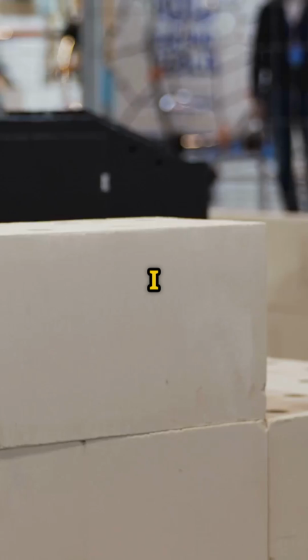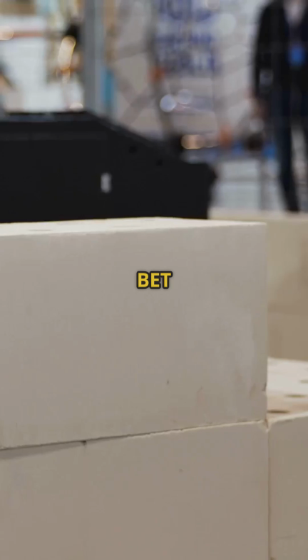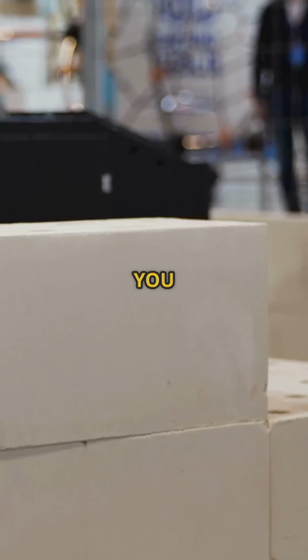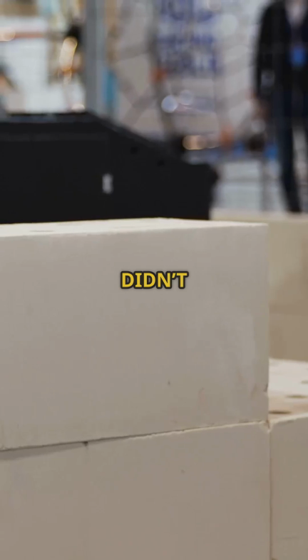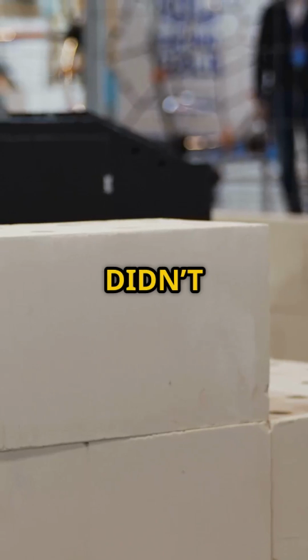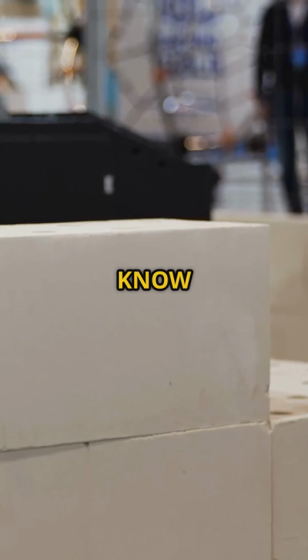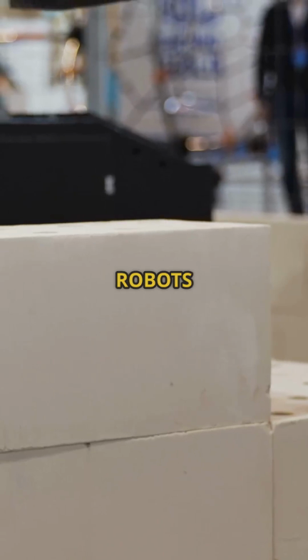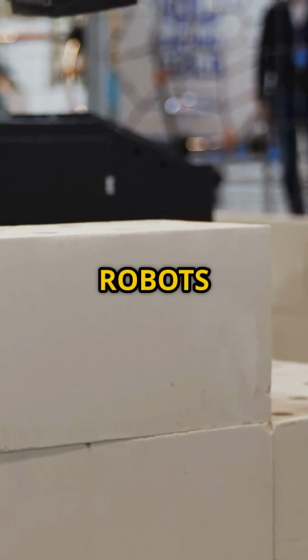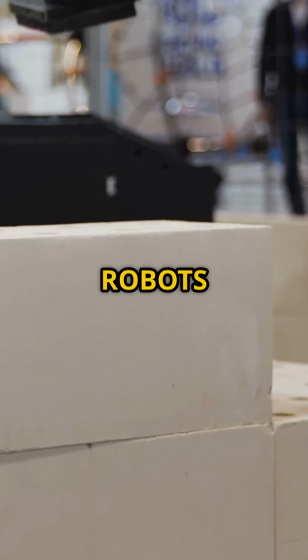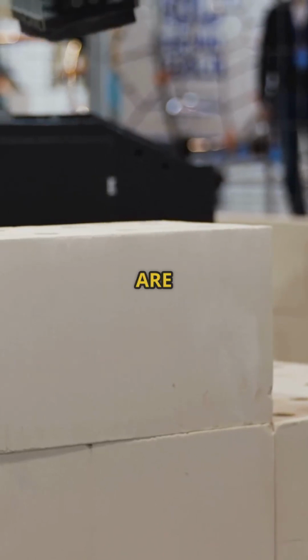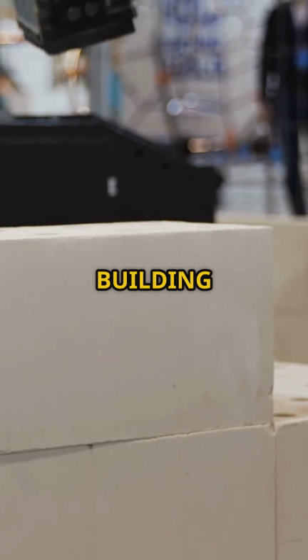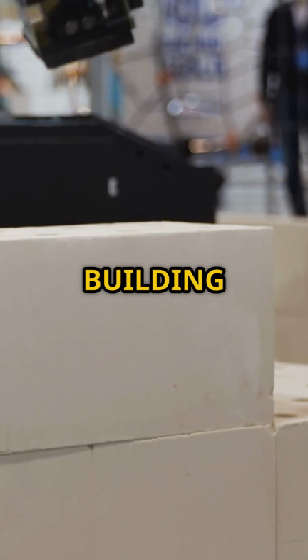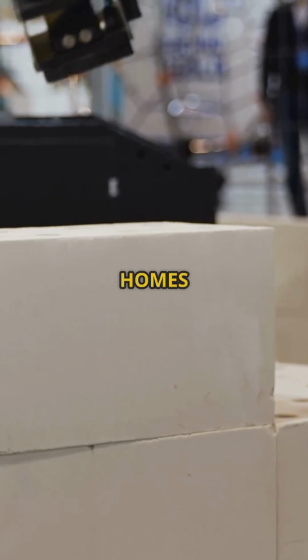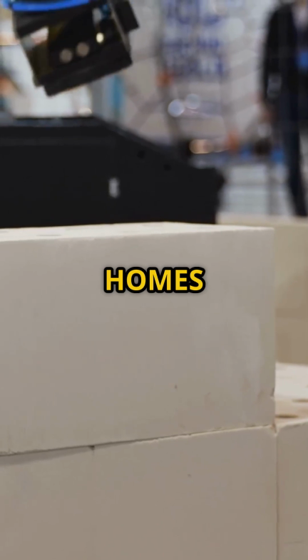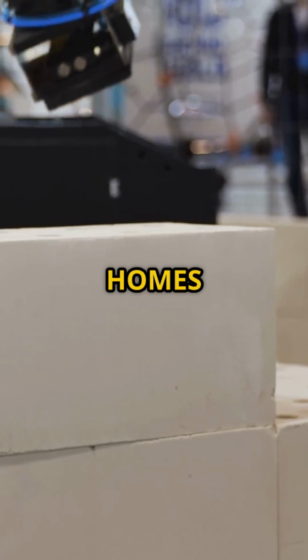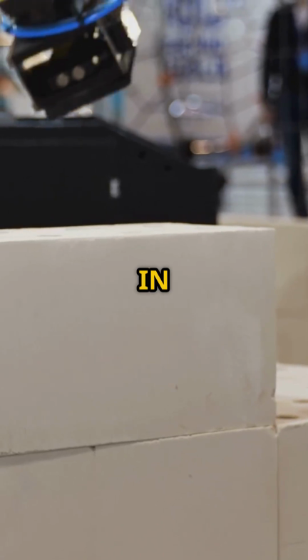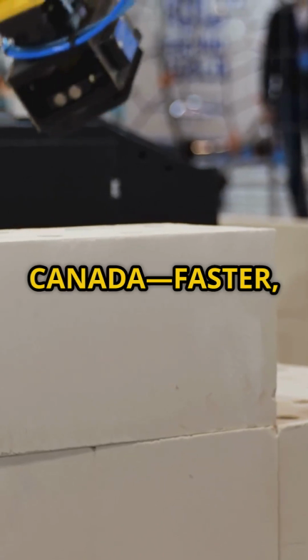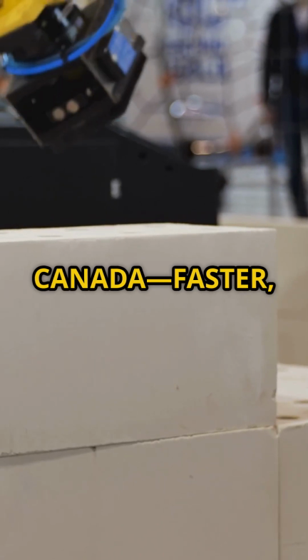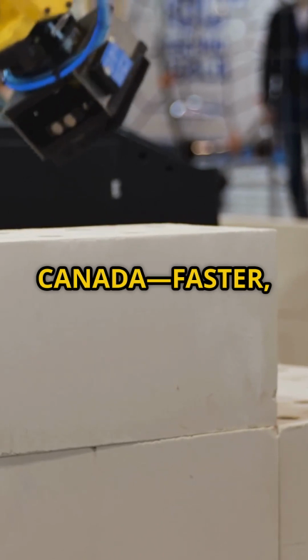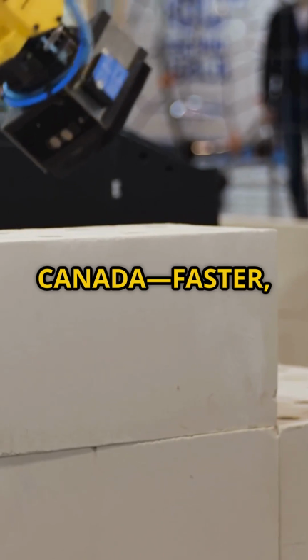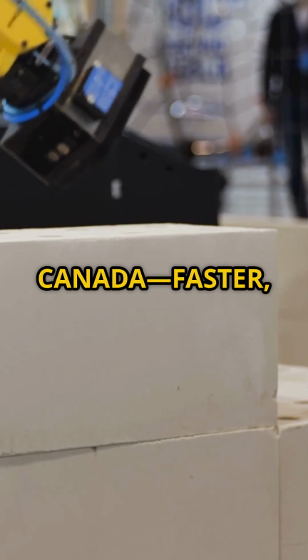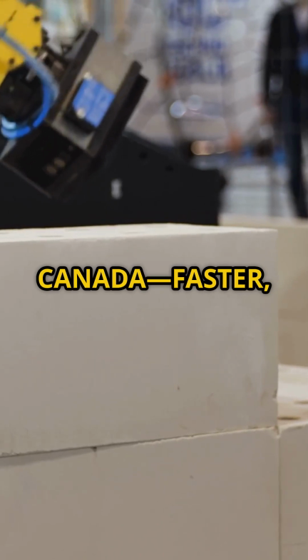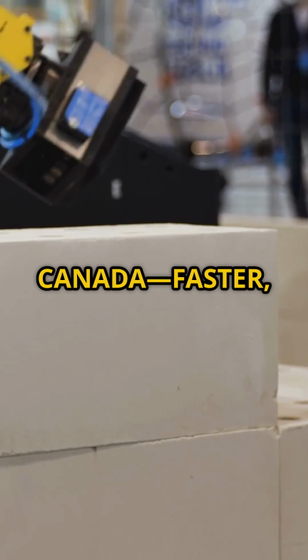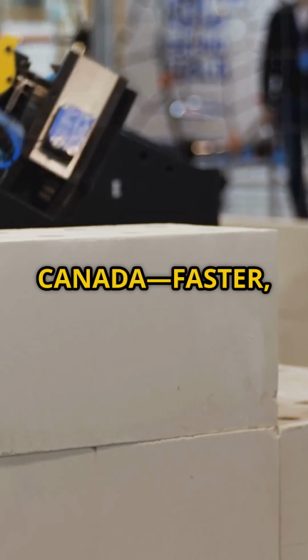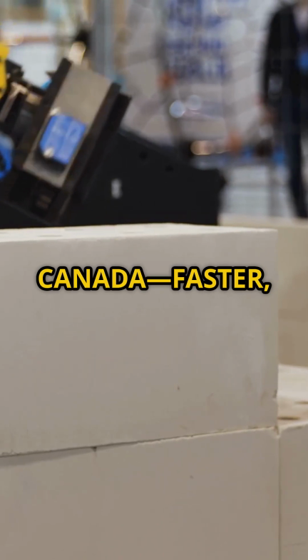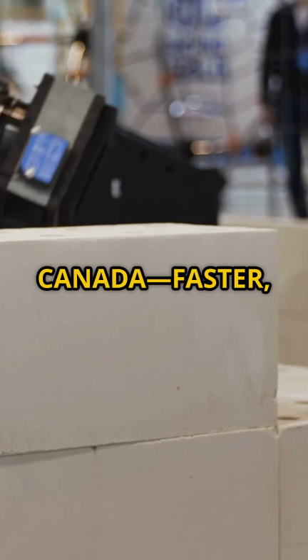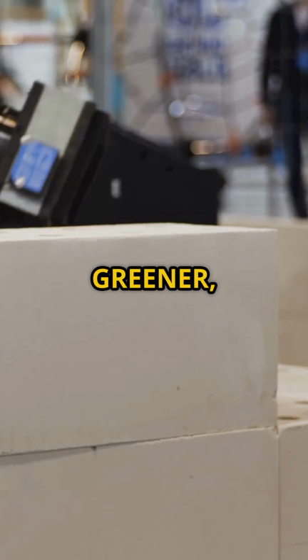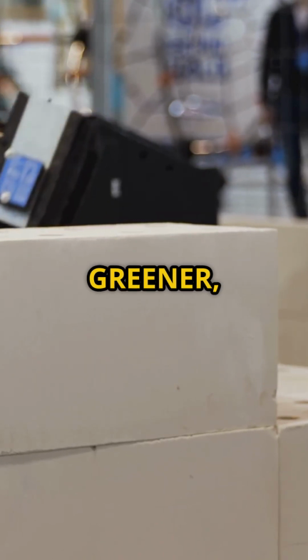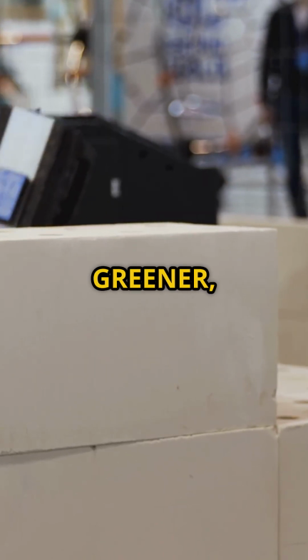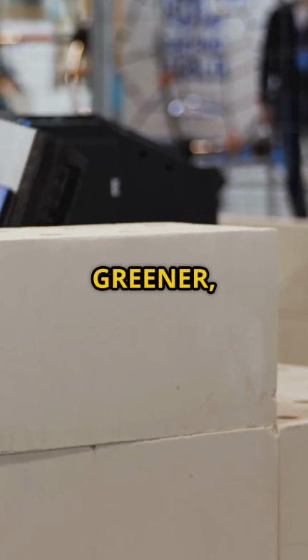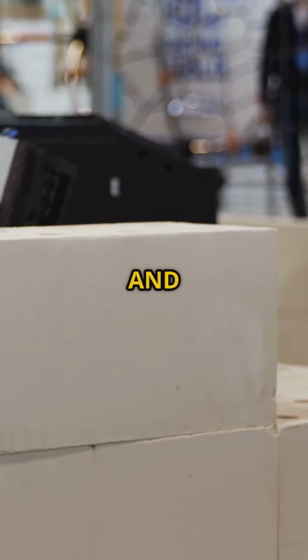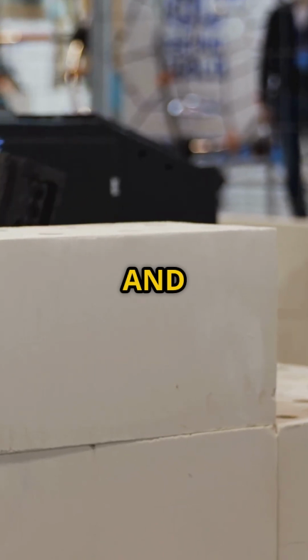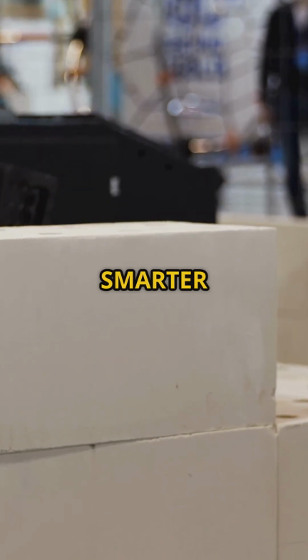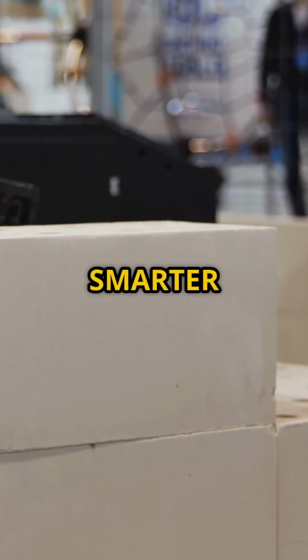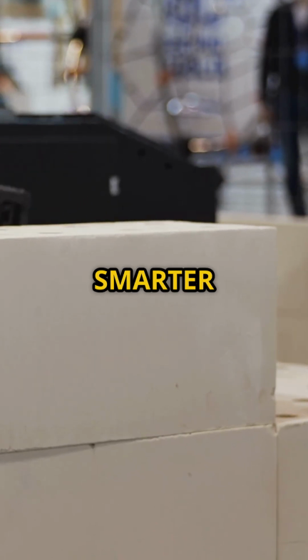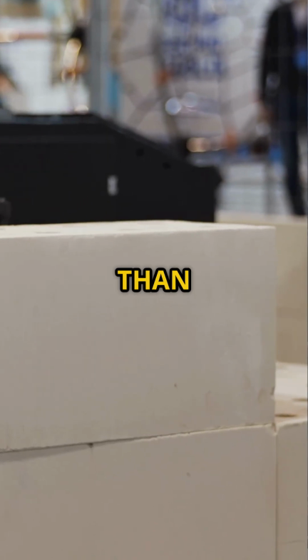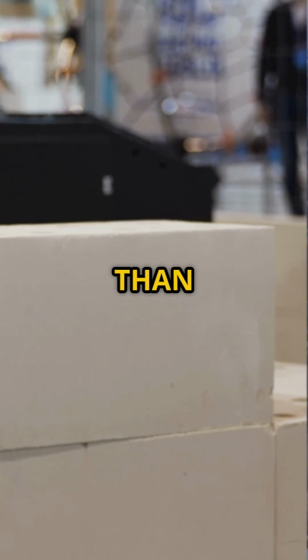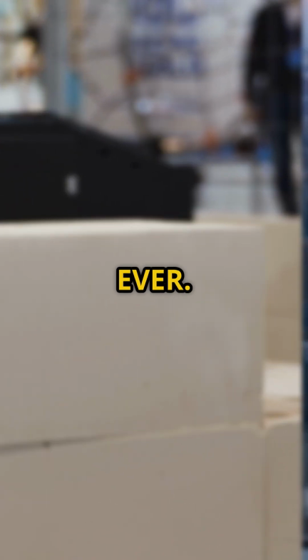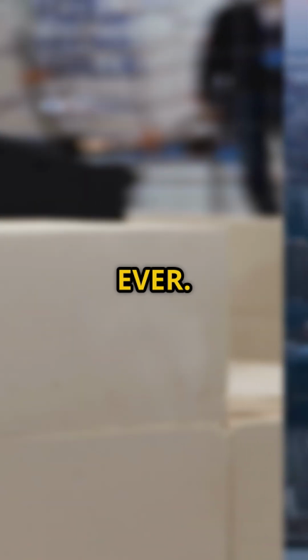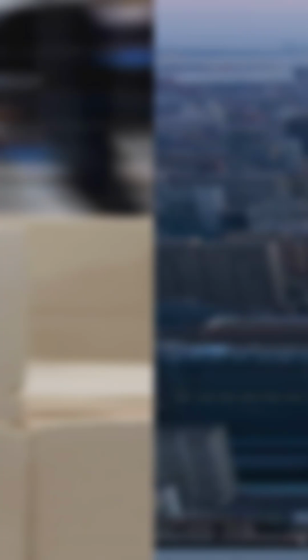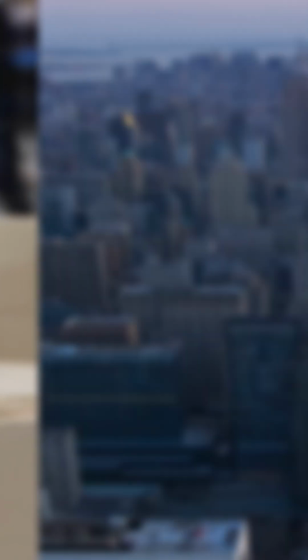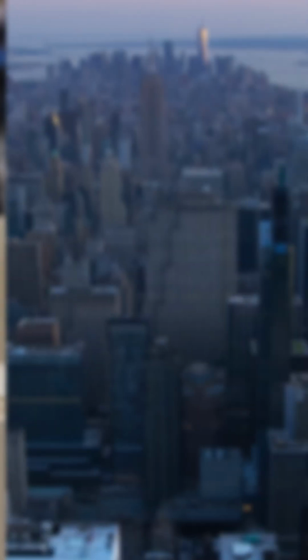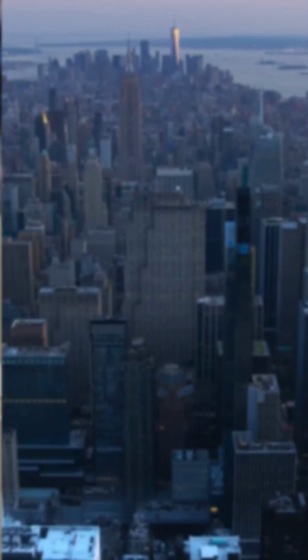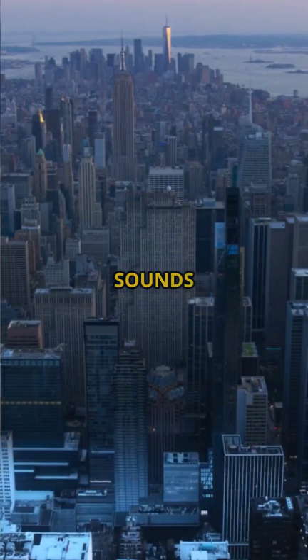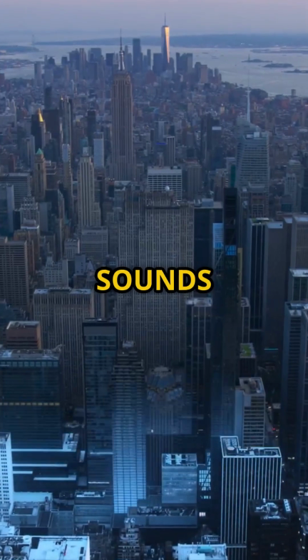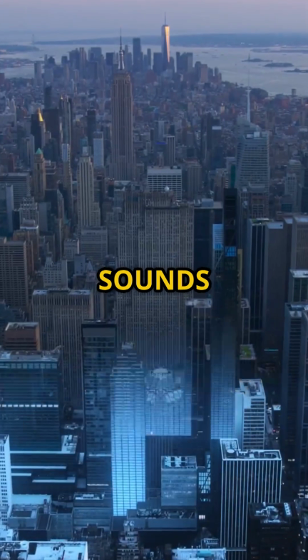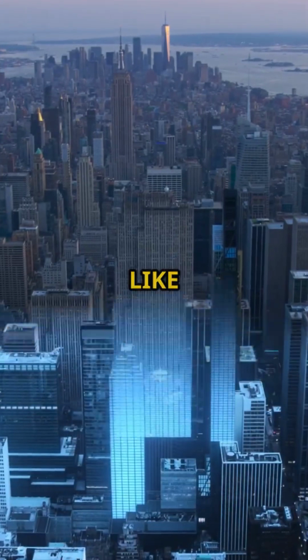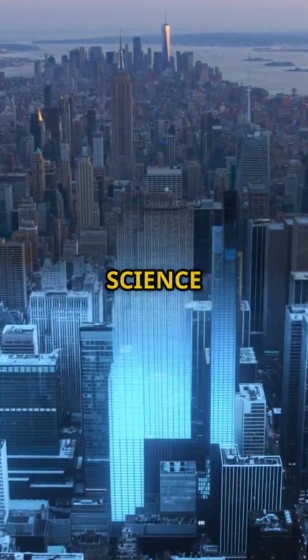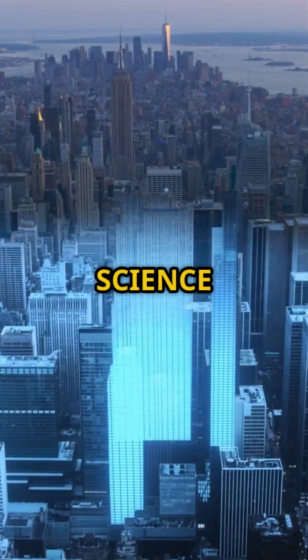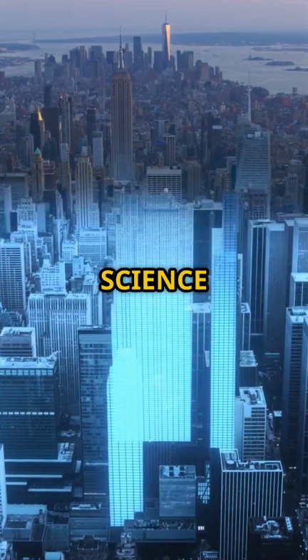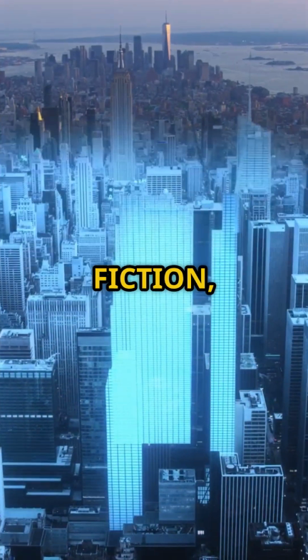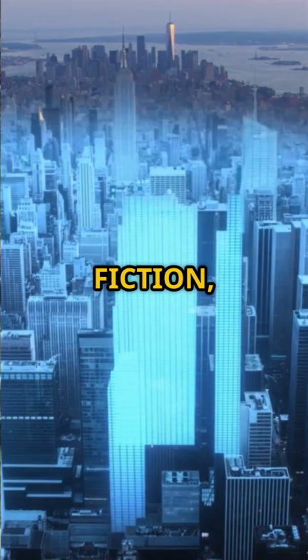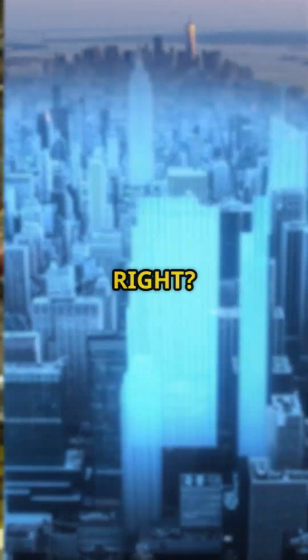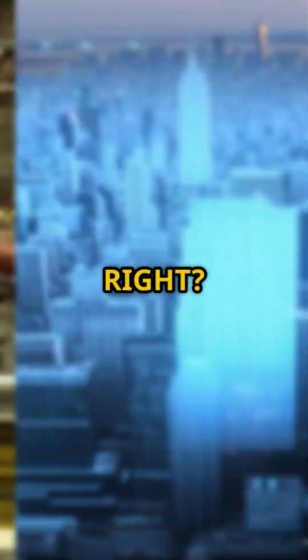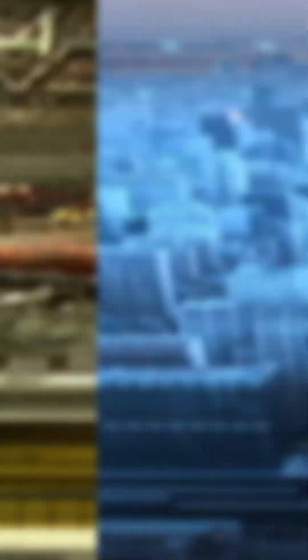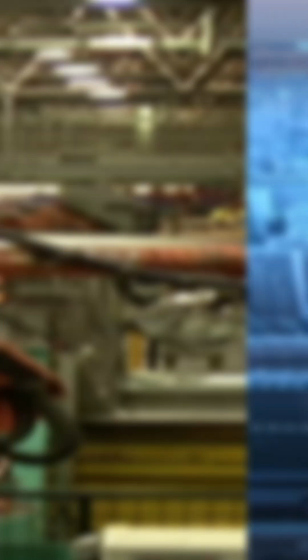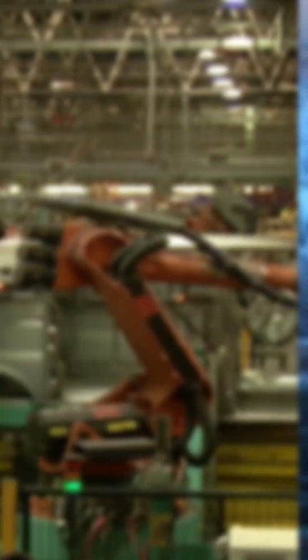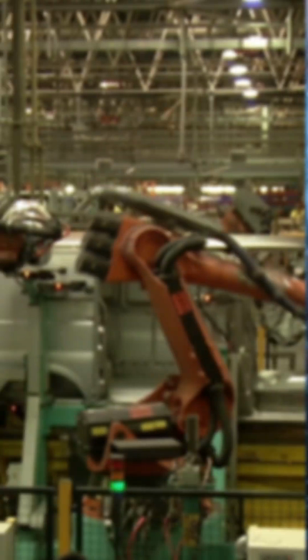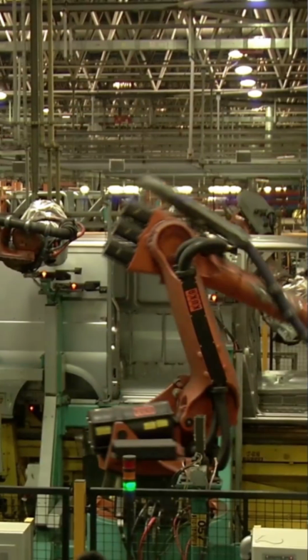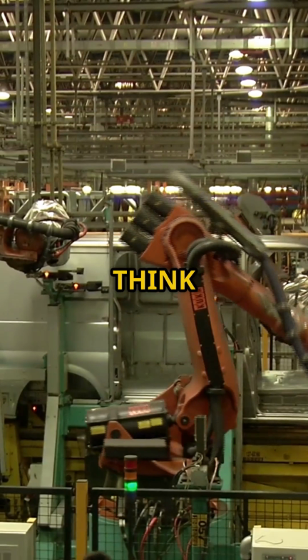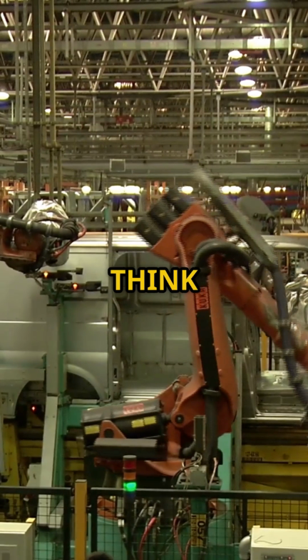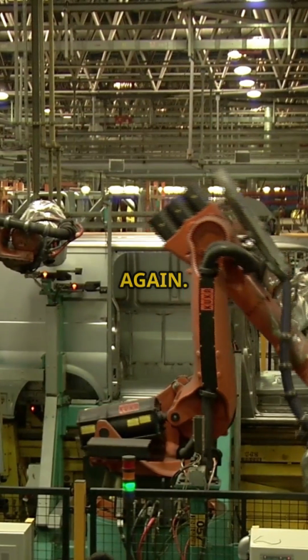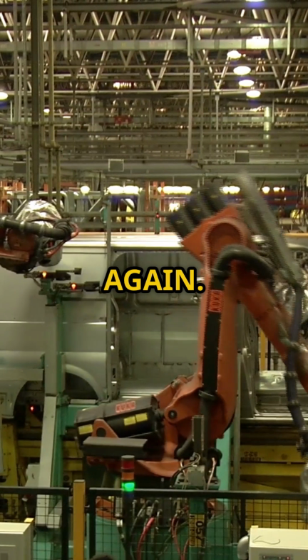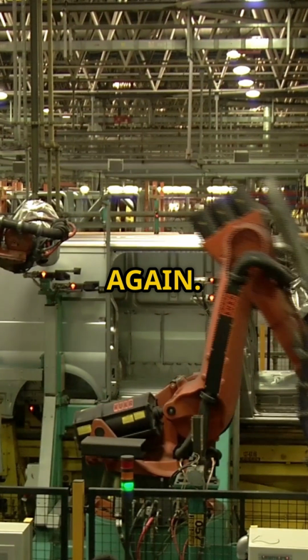I bet you didn't know robots are building homes in Canada — faster, greener, and smarter than ever. Sounds like science fiction, right? Think again.